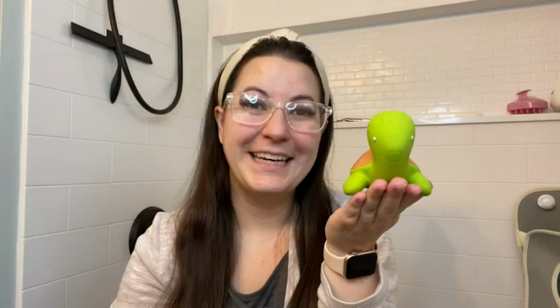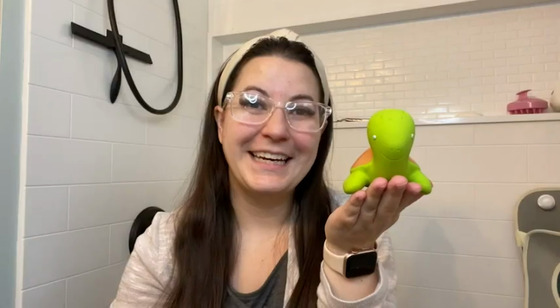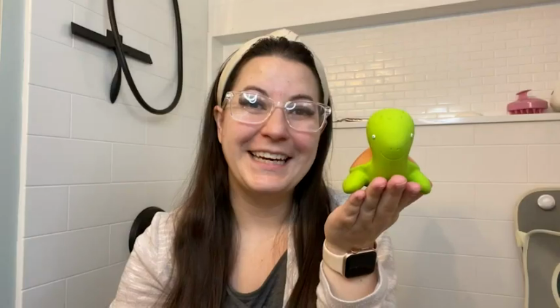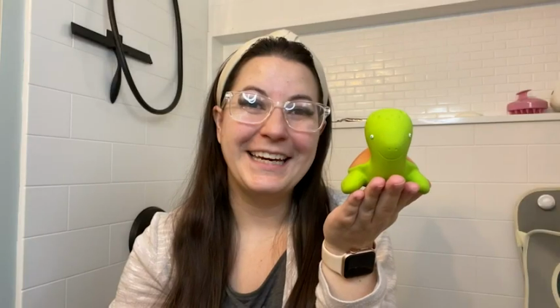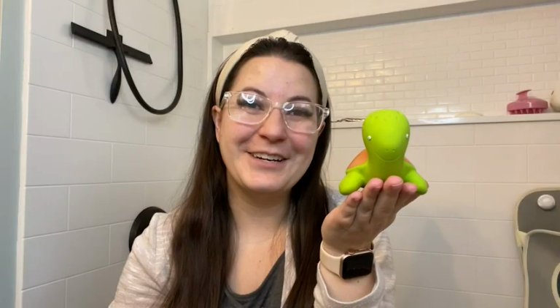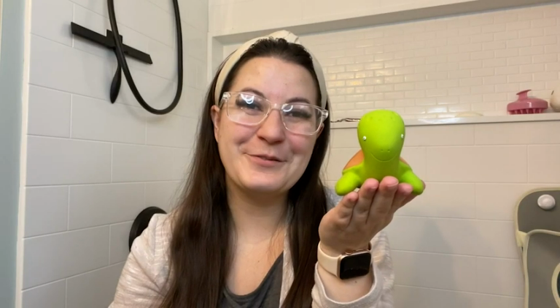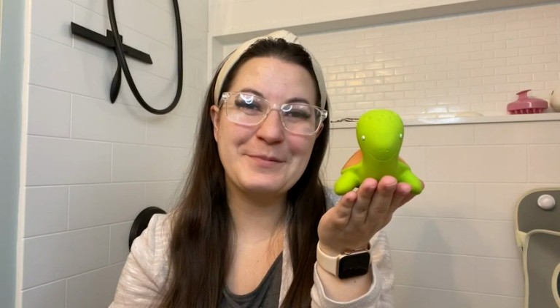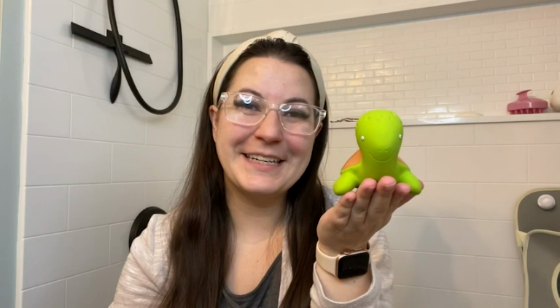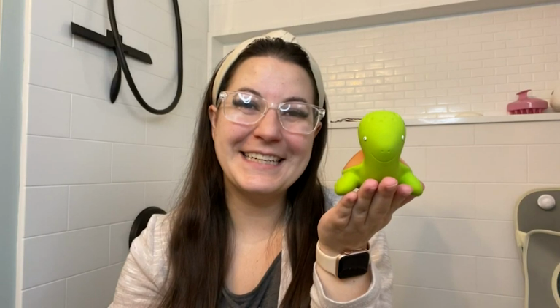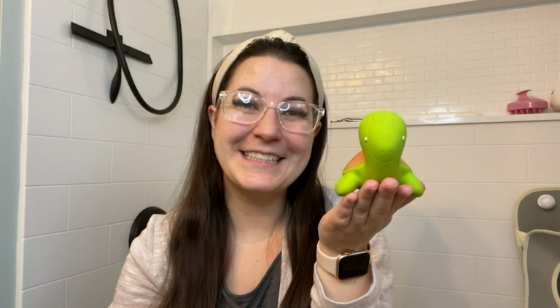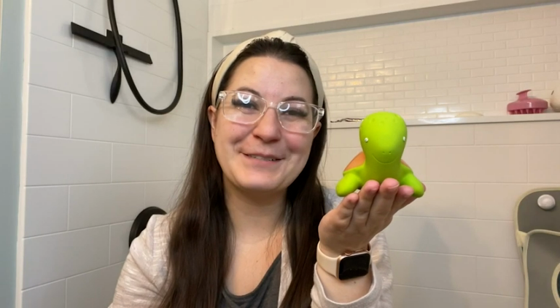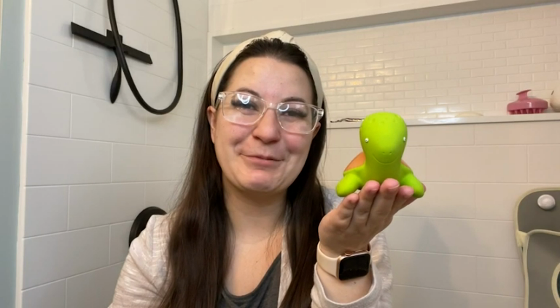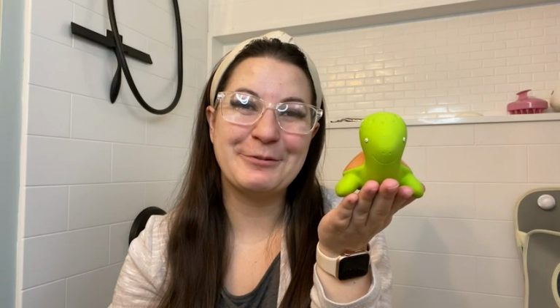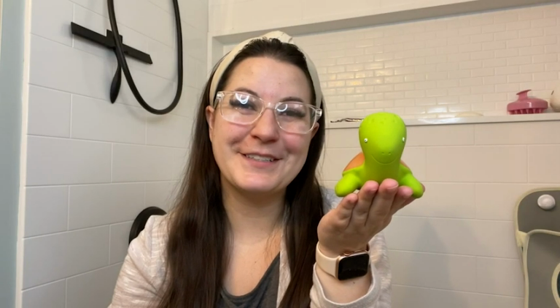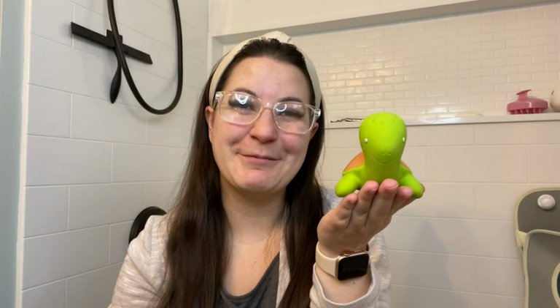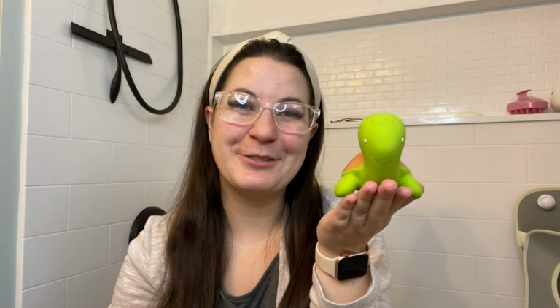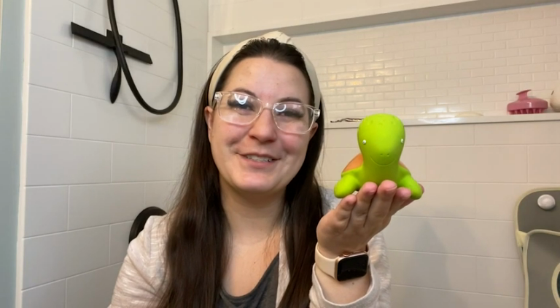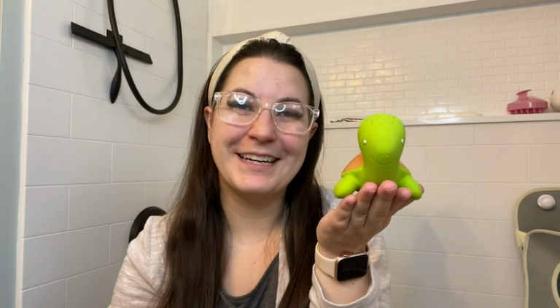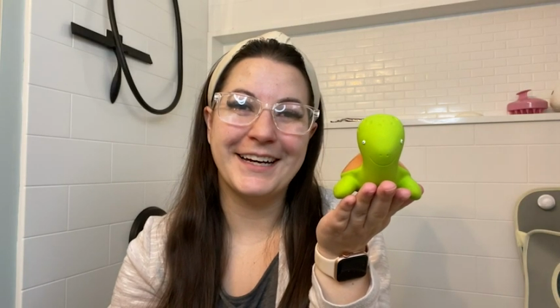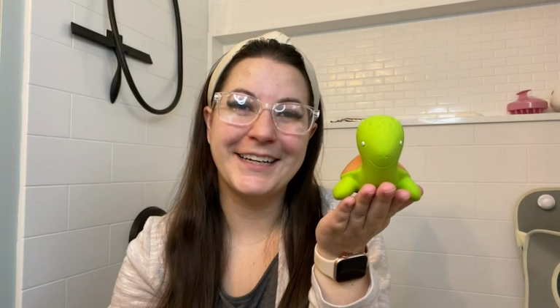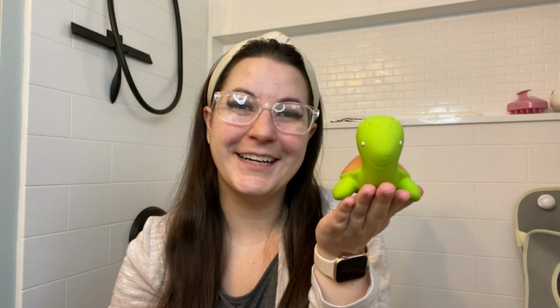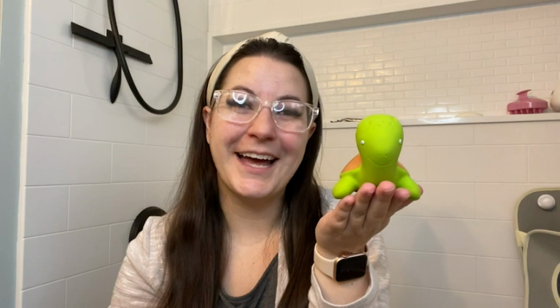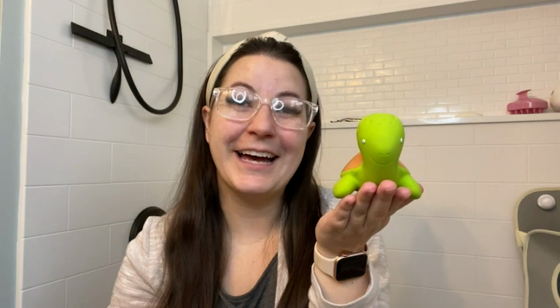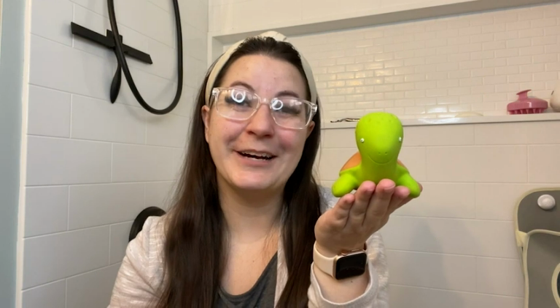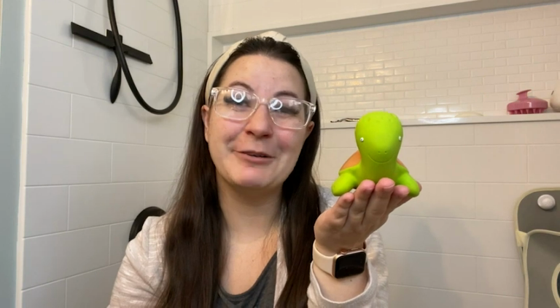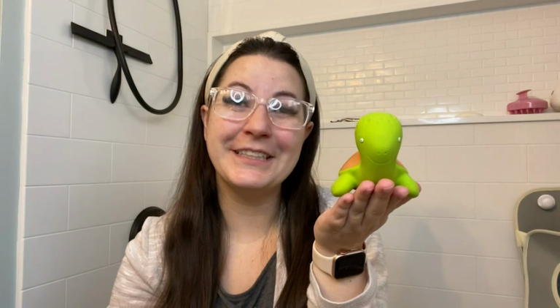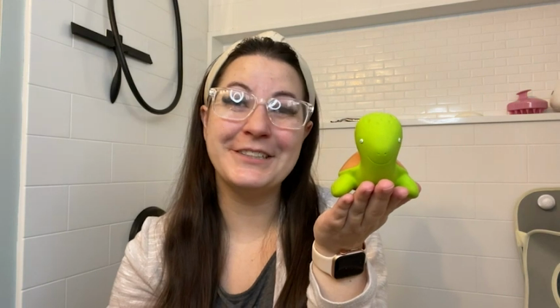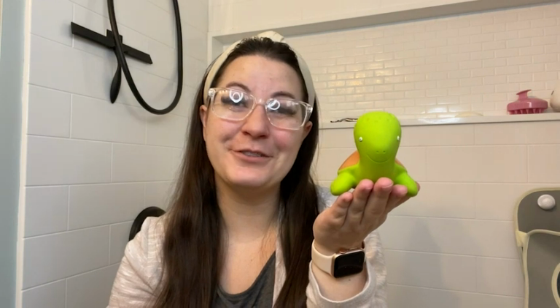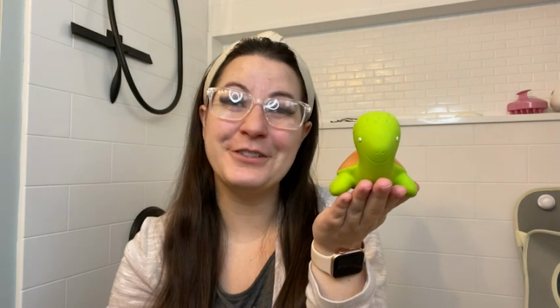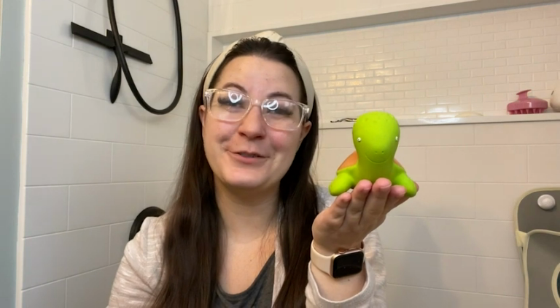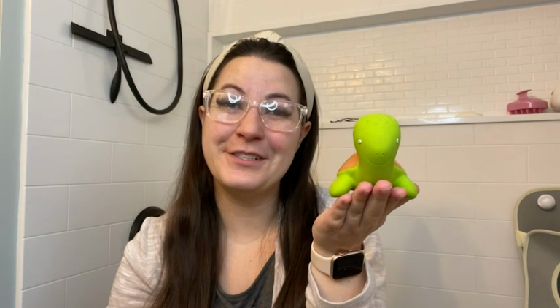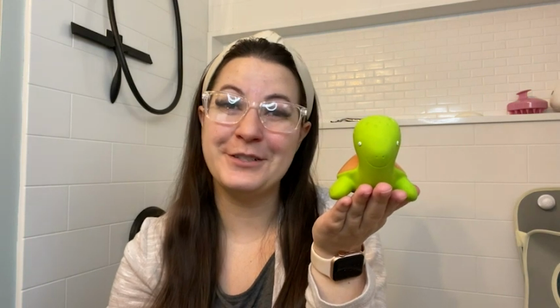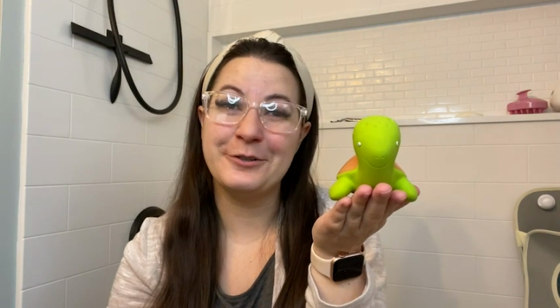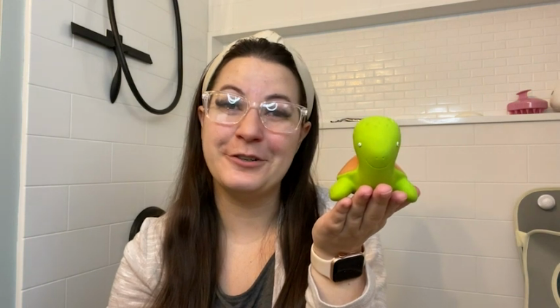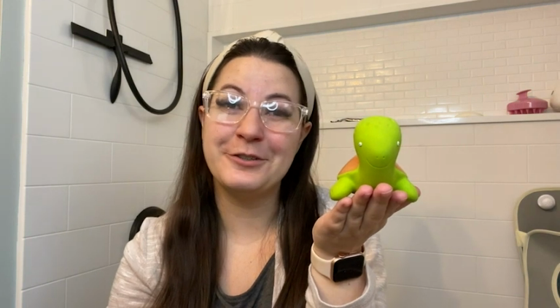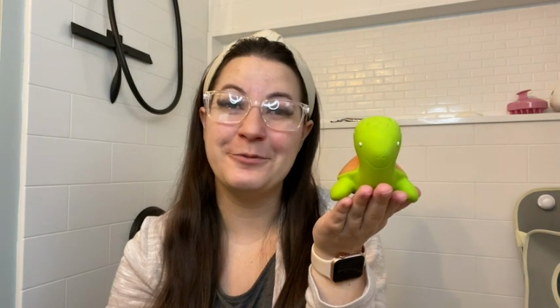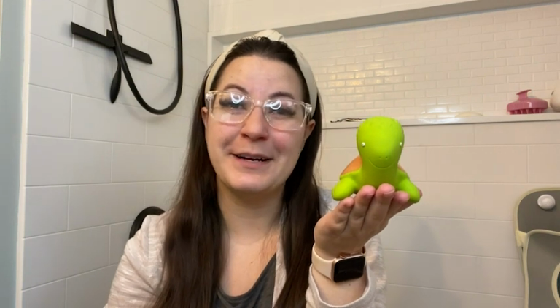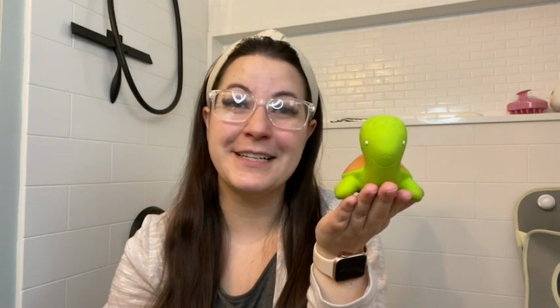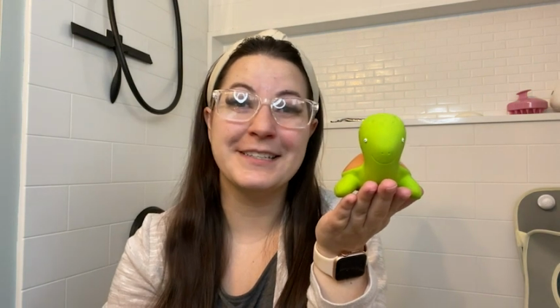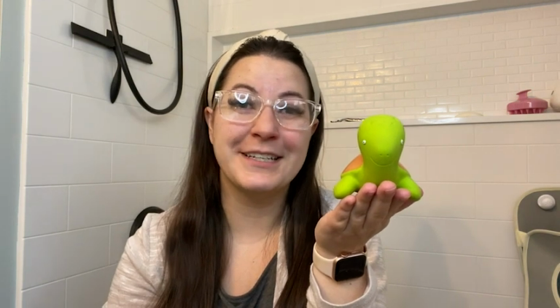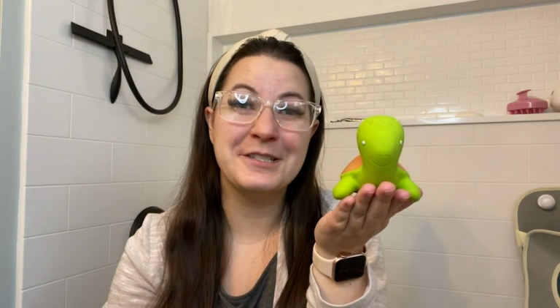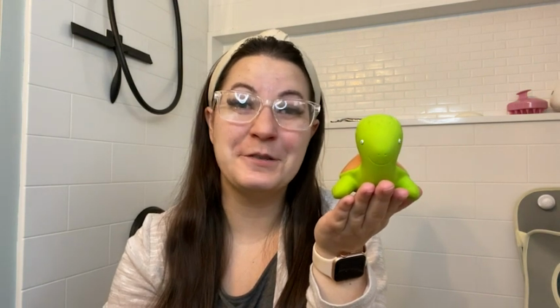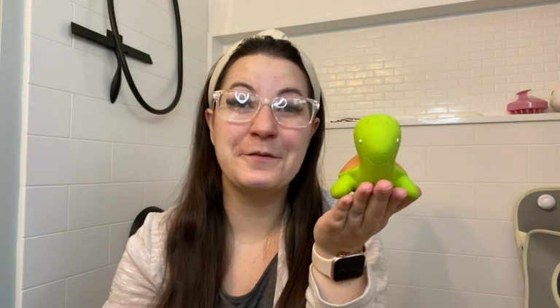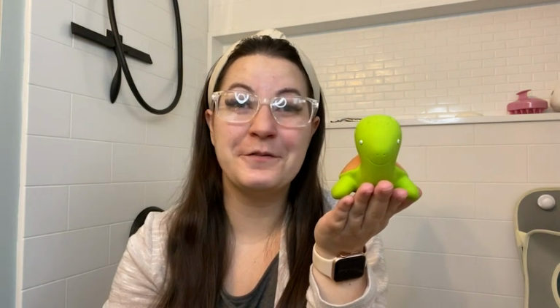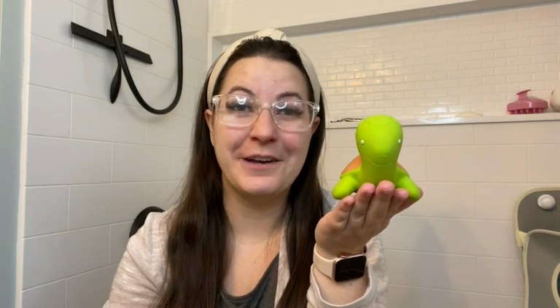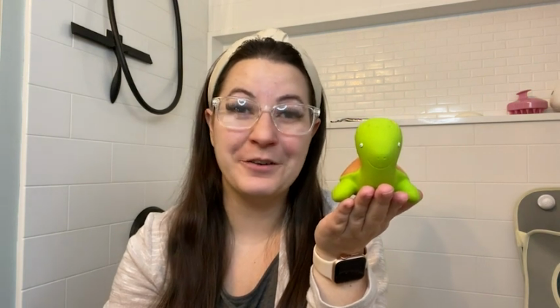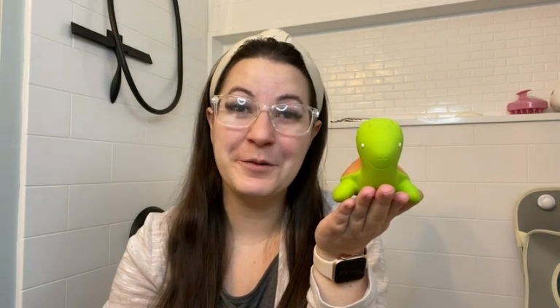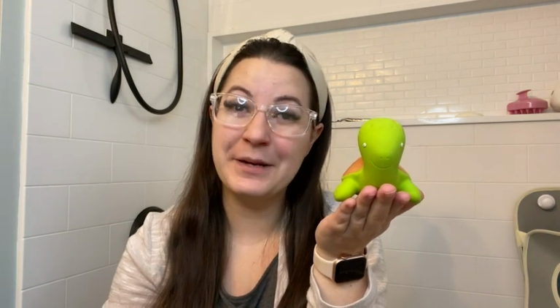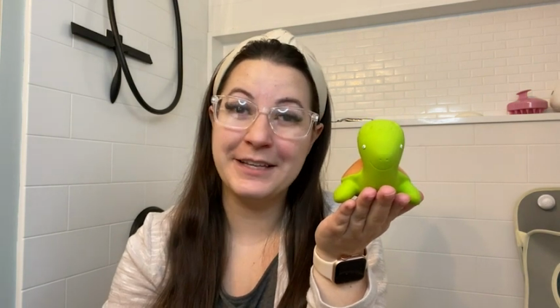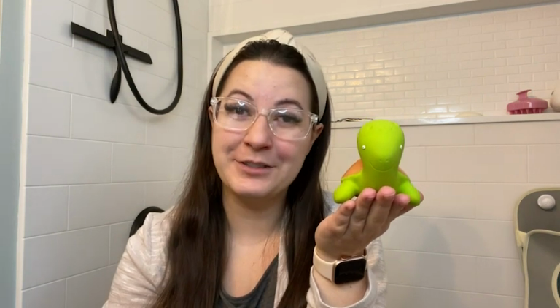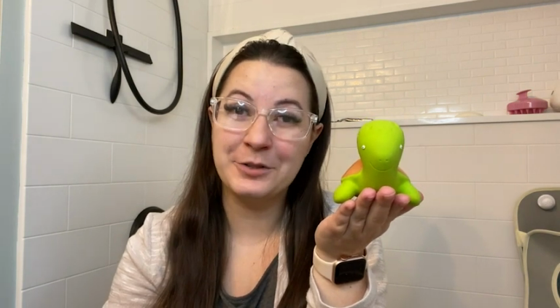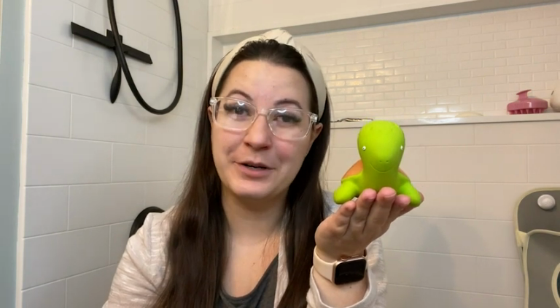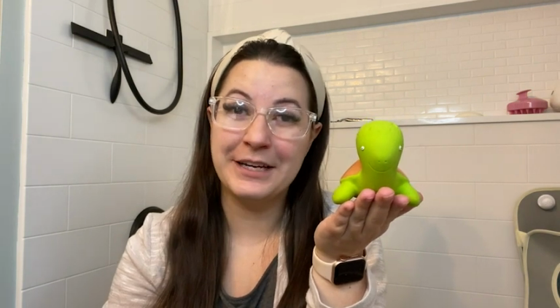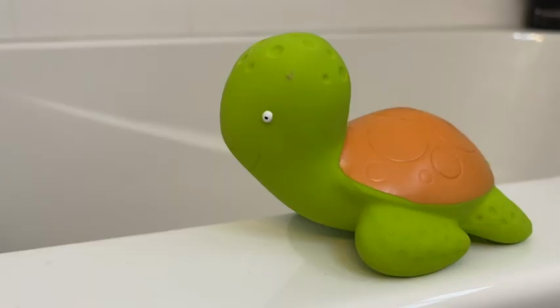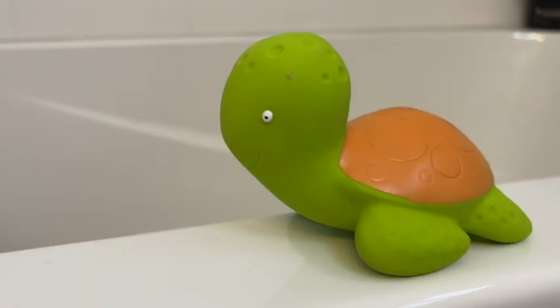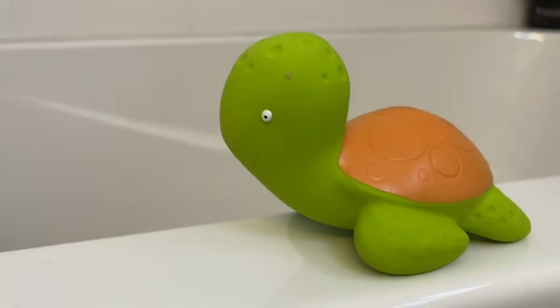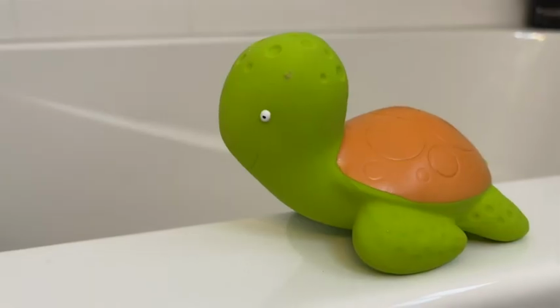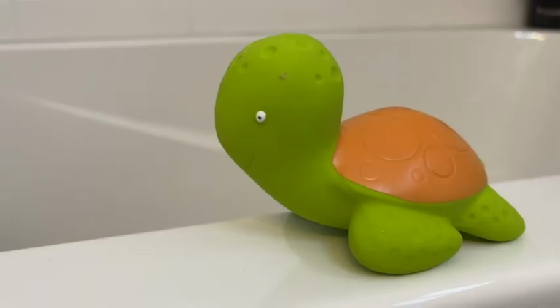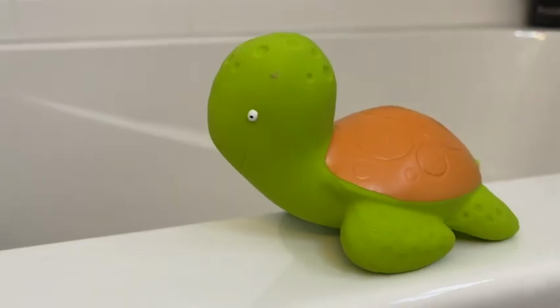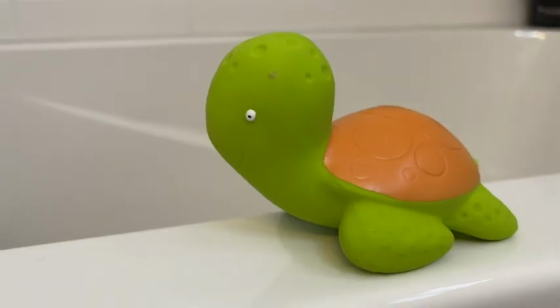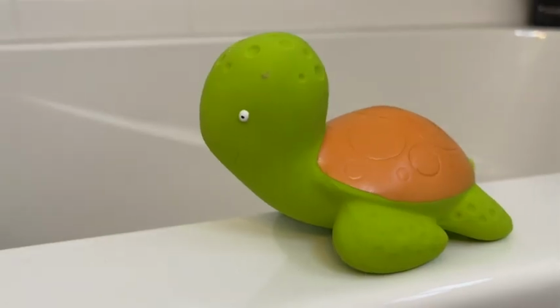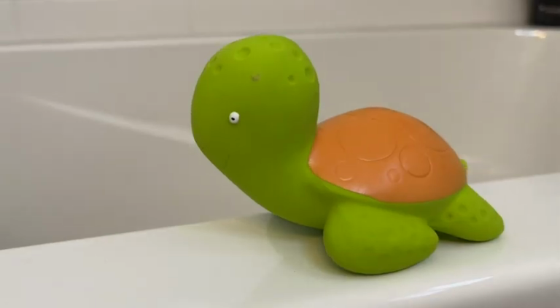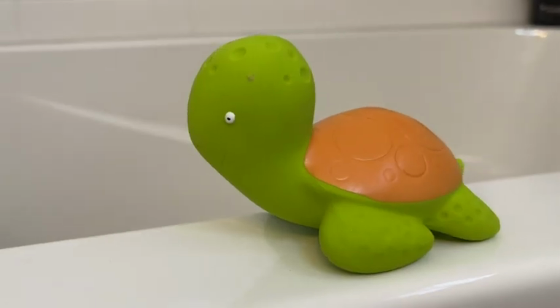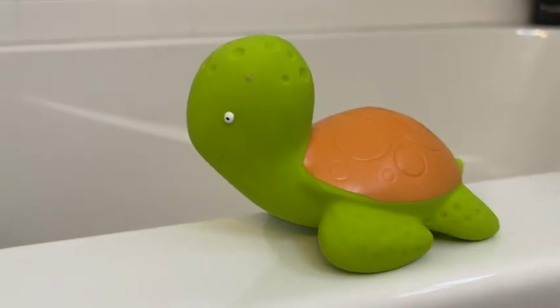Hey everybody, it's Brooke with WTI. I want to introduce you to my son's favorite bath toy, Miele the Turtle.